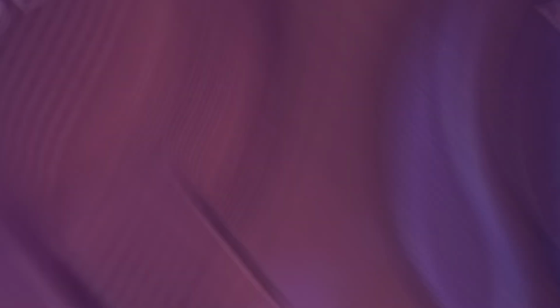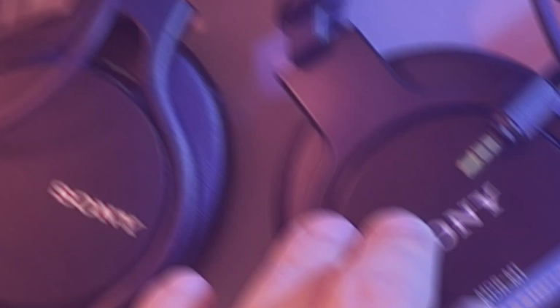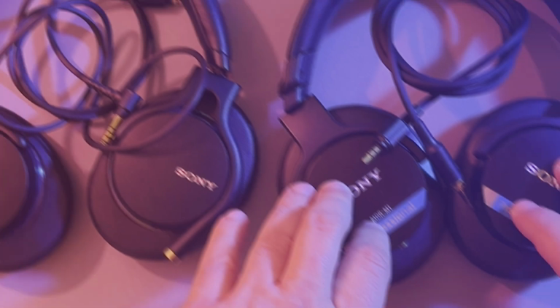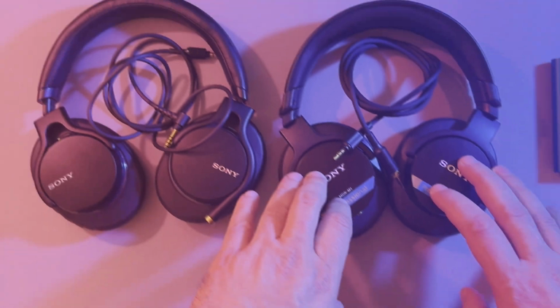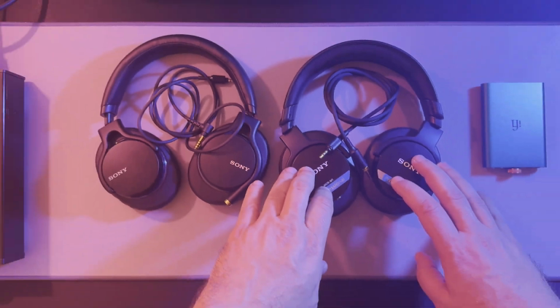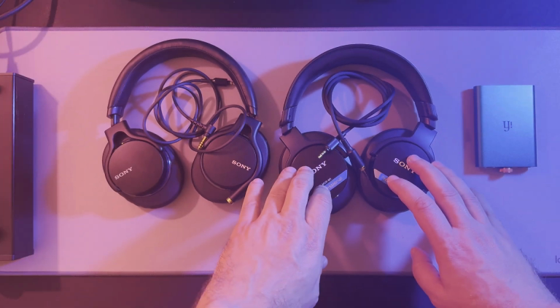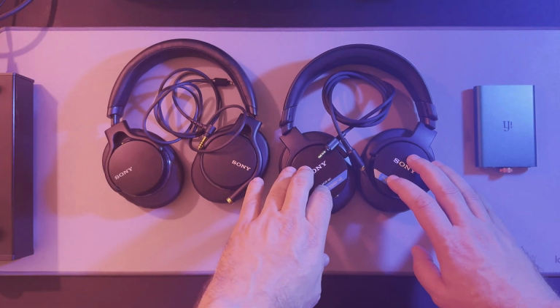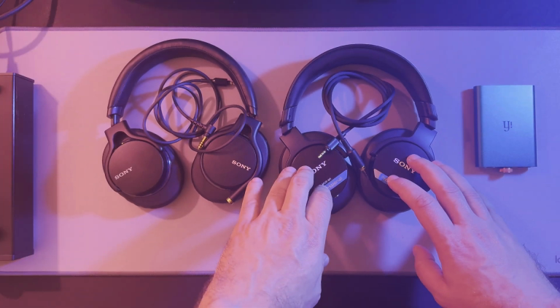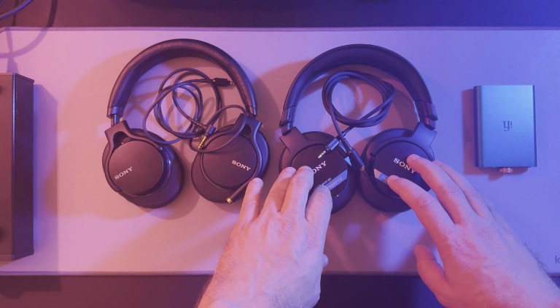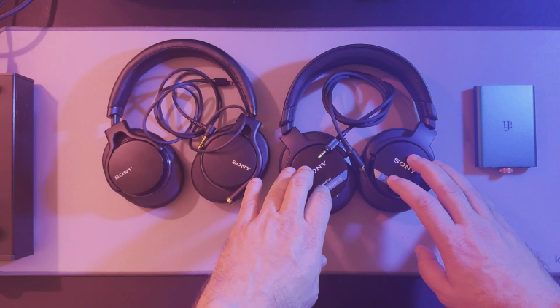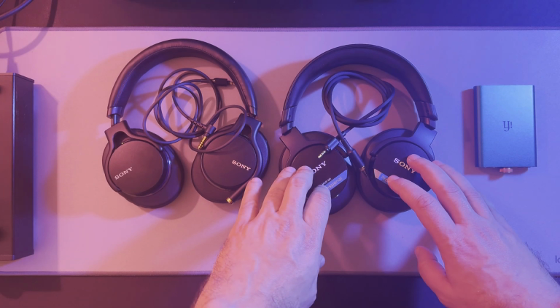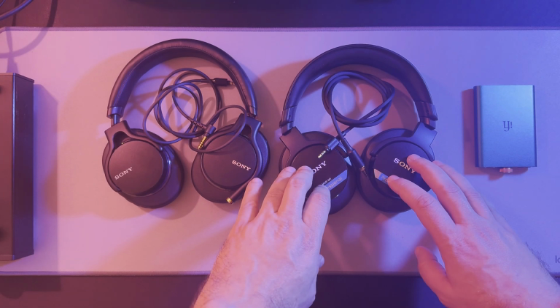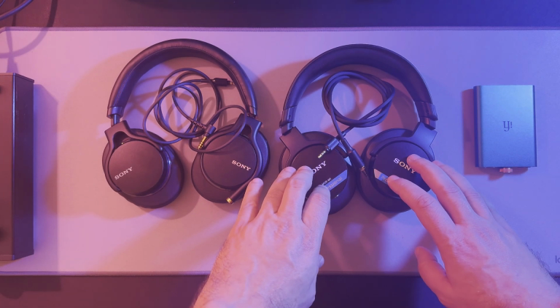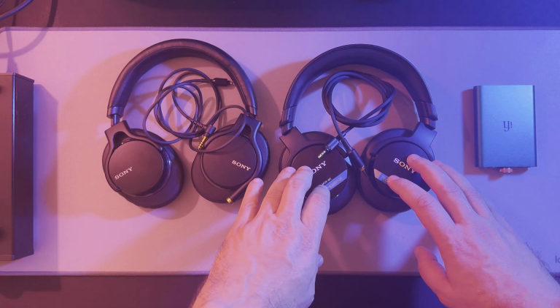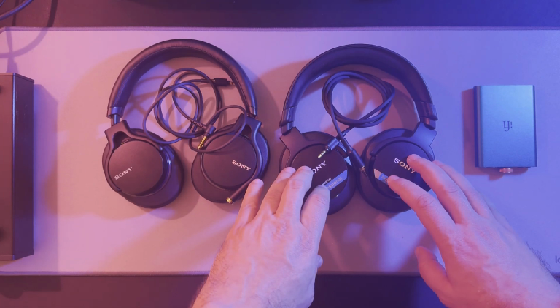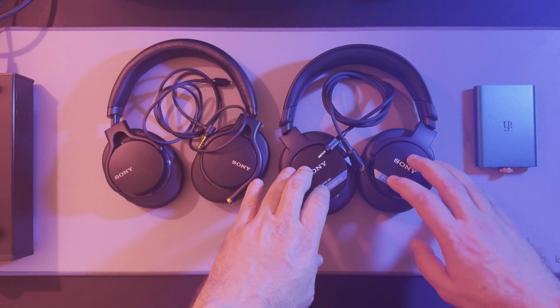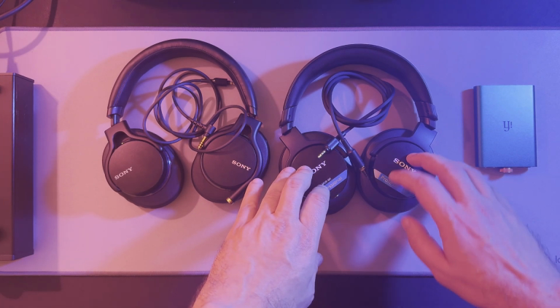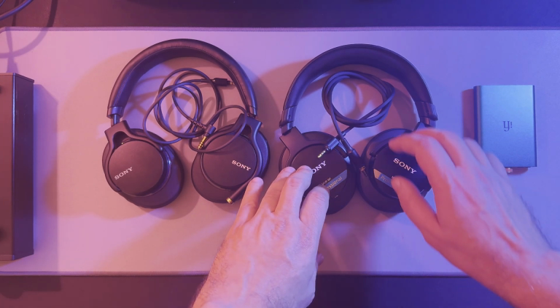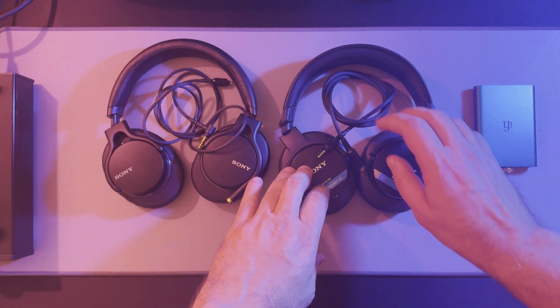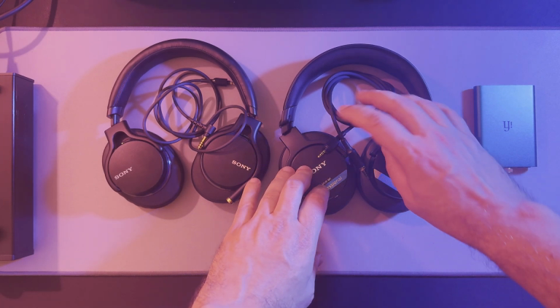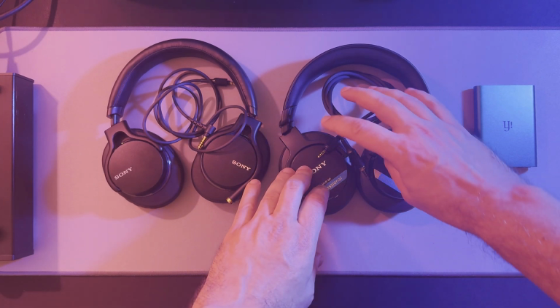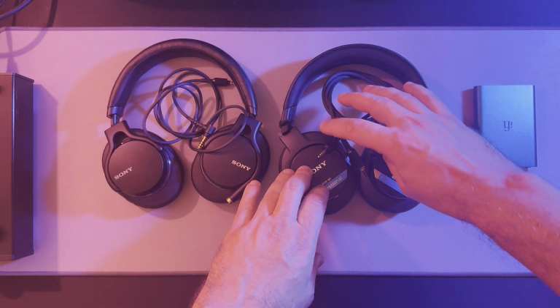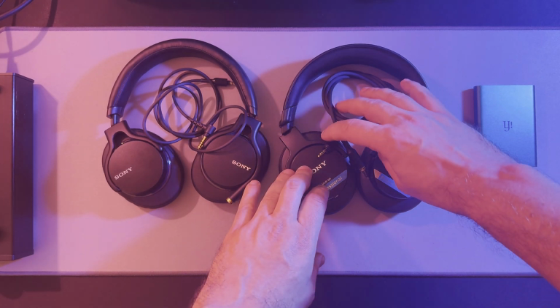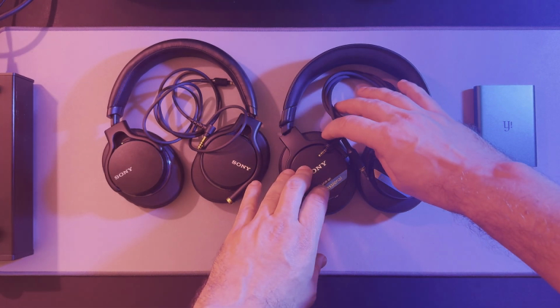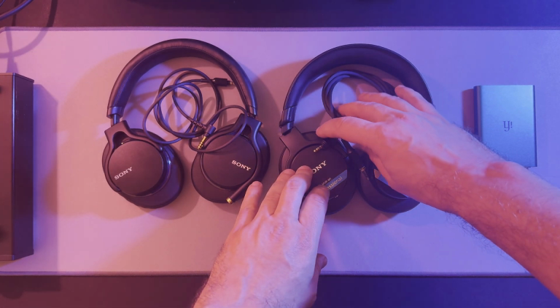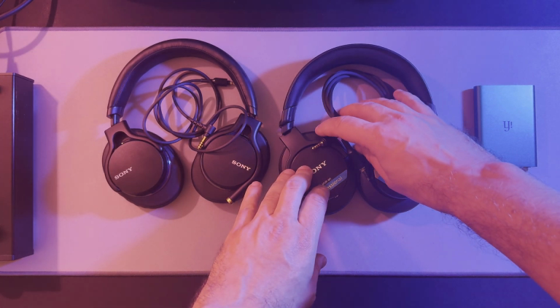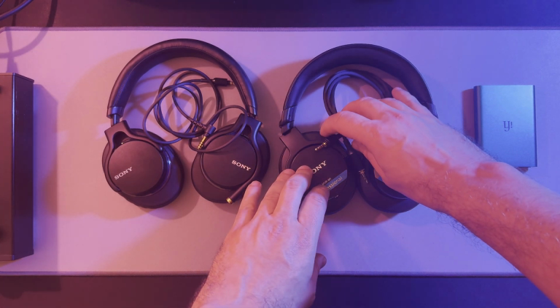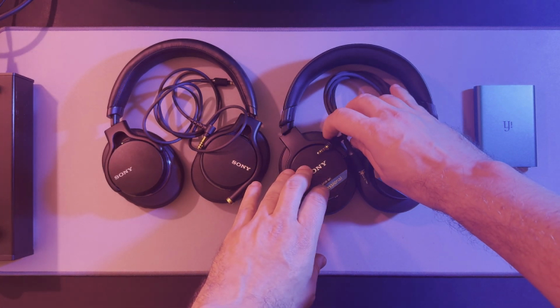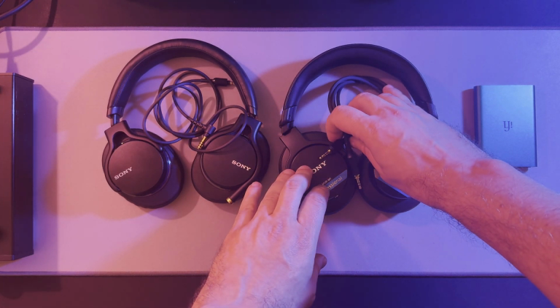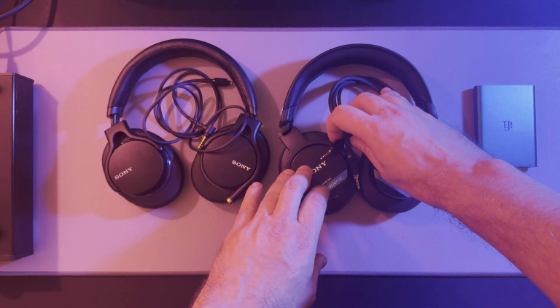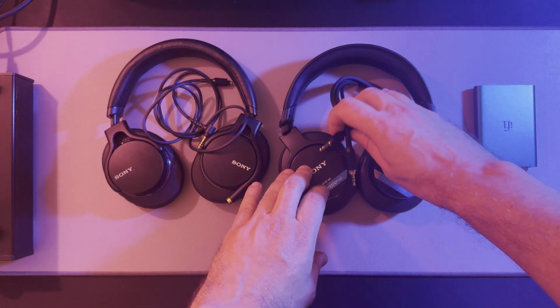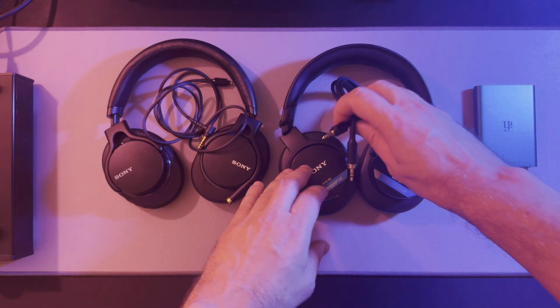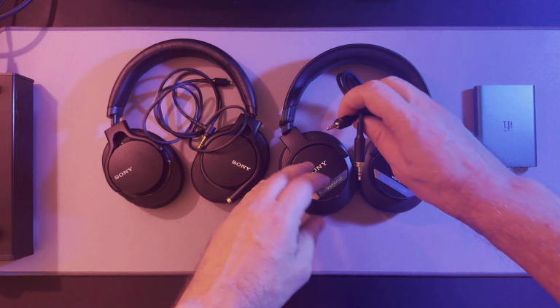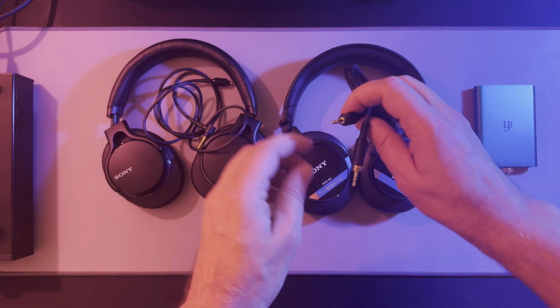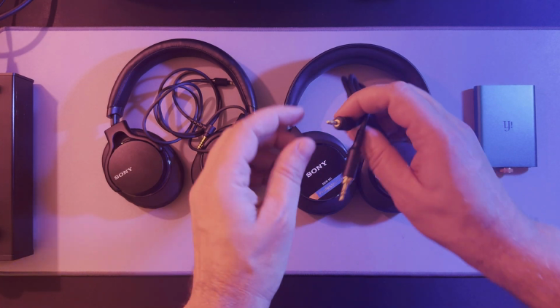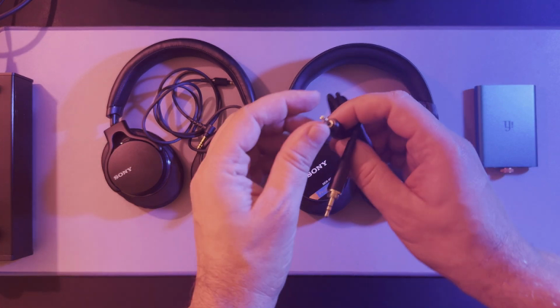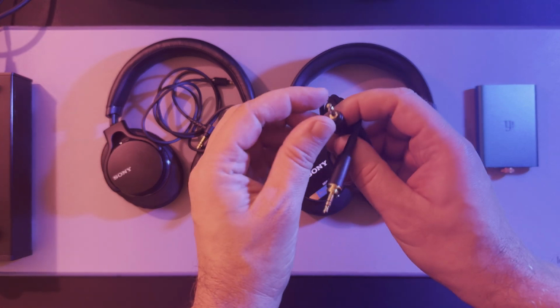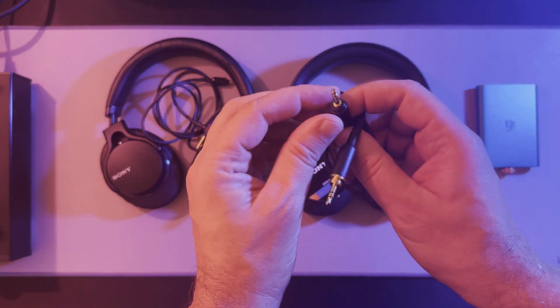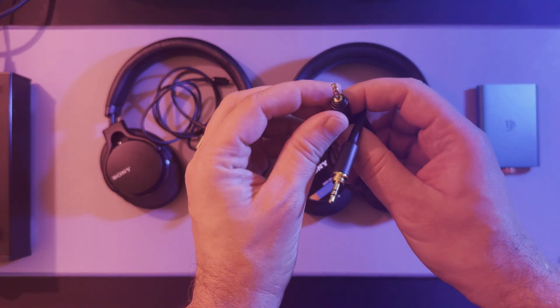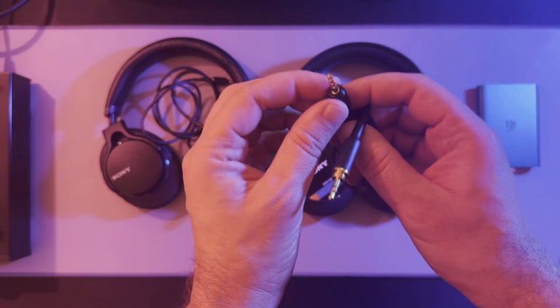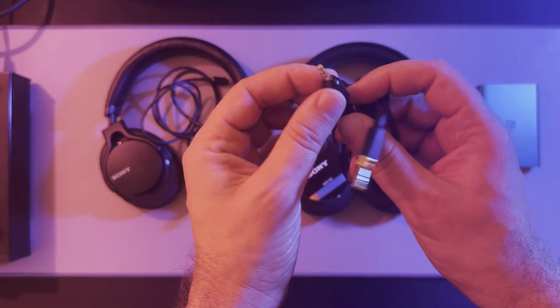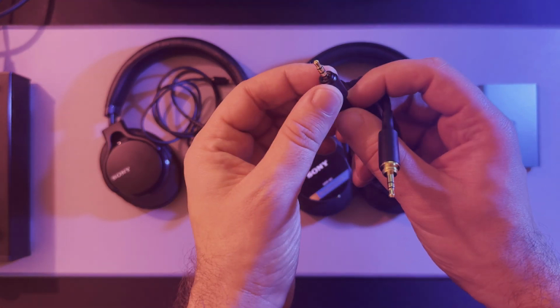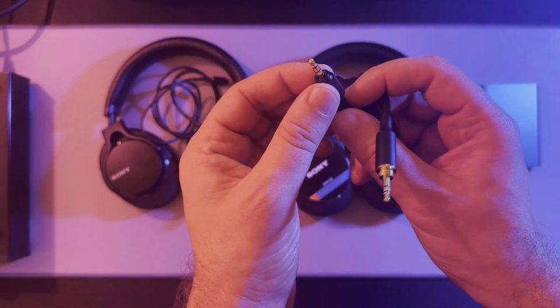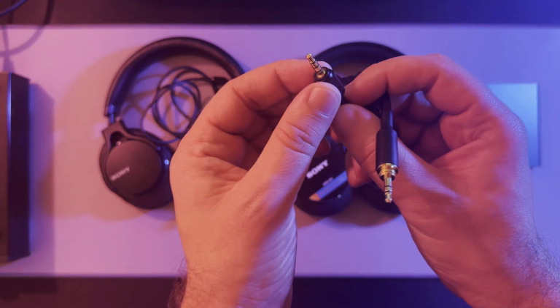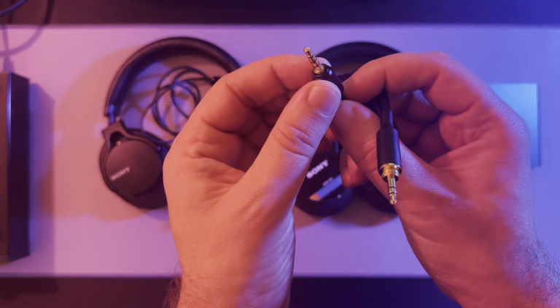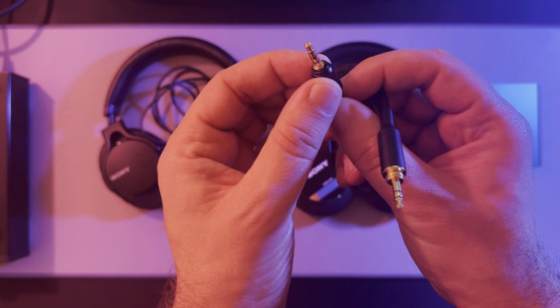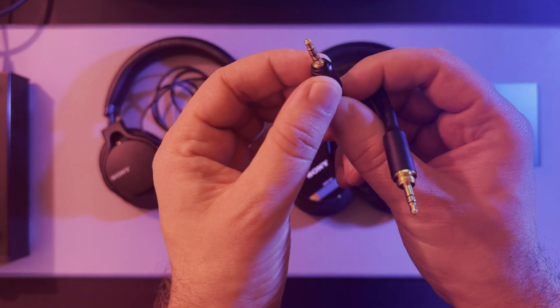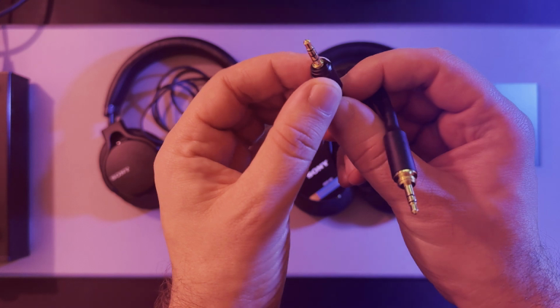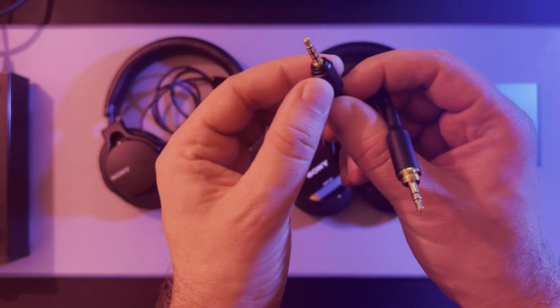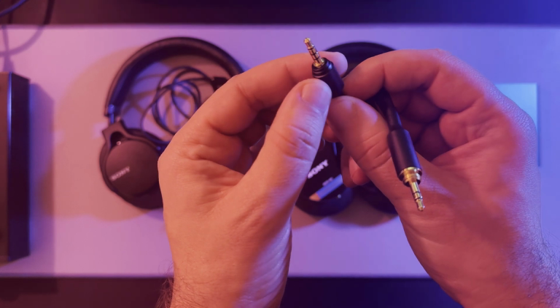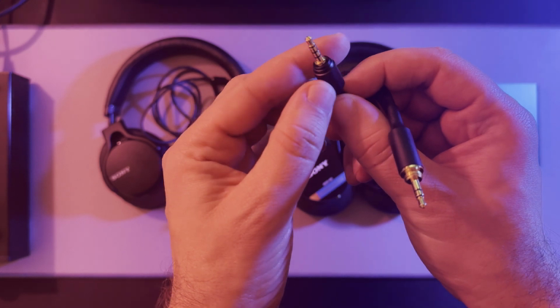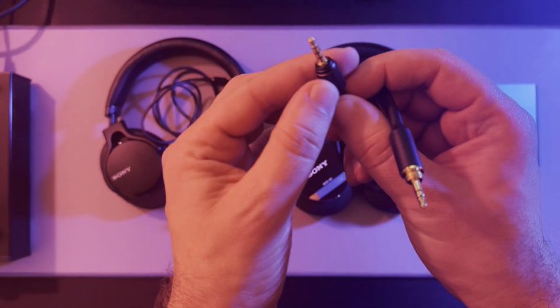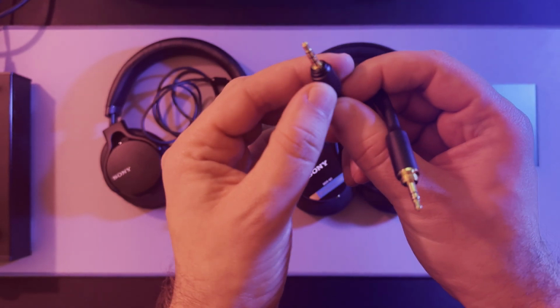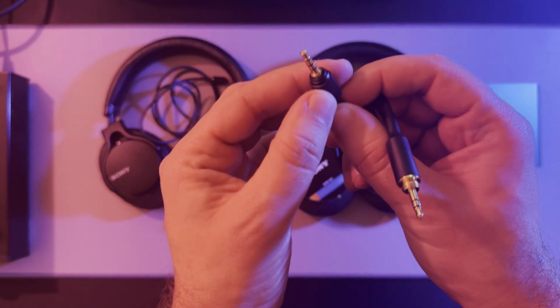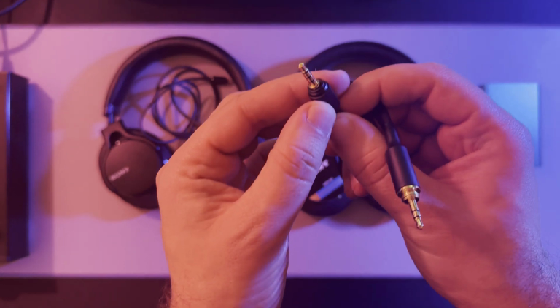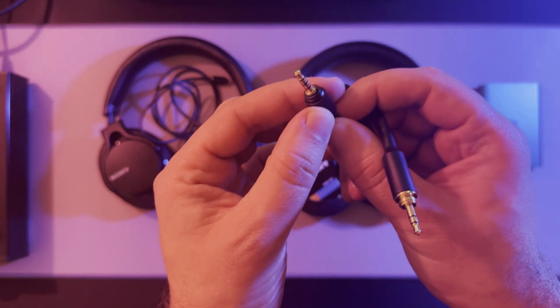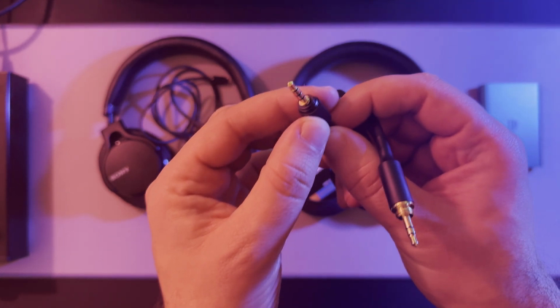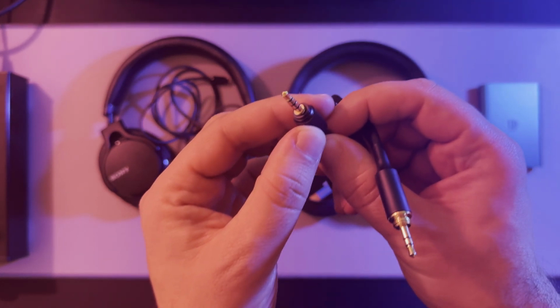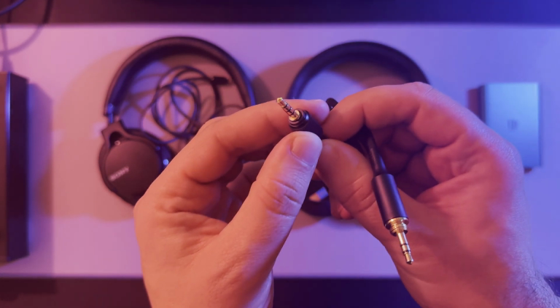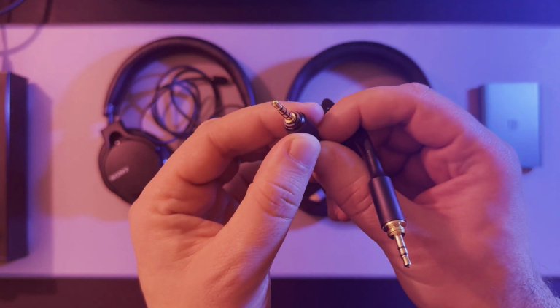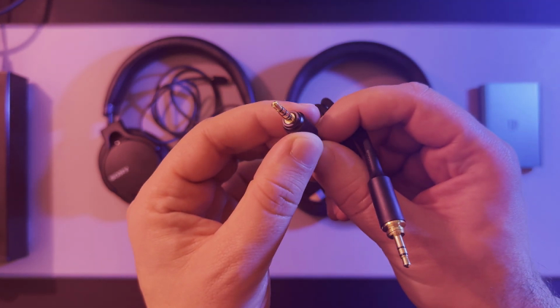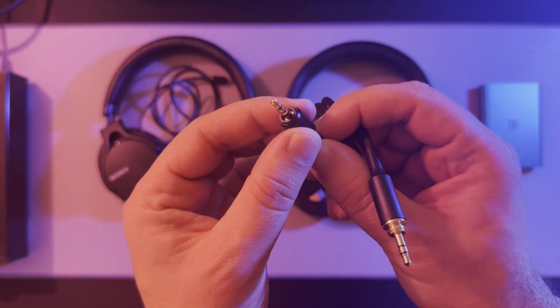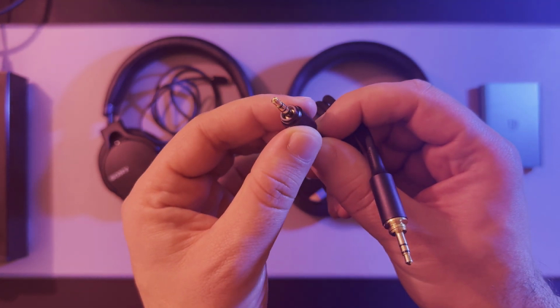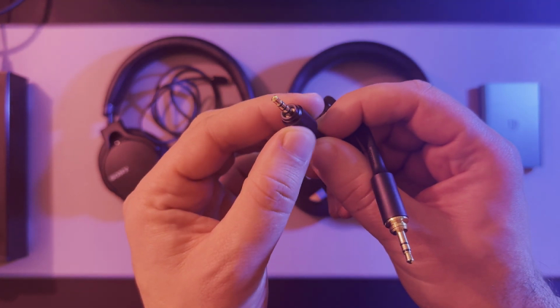The MDR-M1 has a screw mechanism to secure its stock cable, which locks firmly in place, making it ideal for secure use.